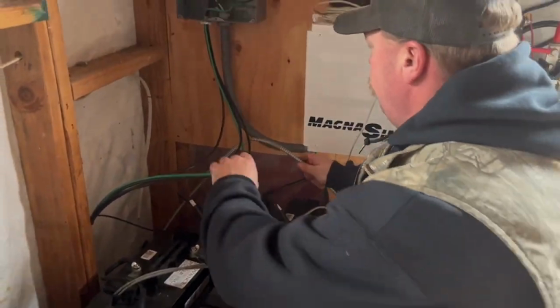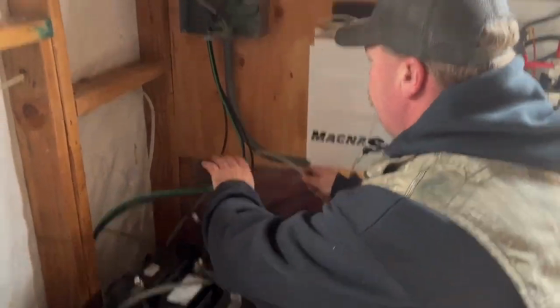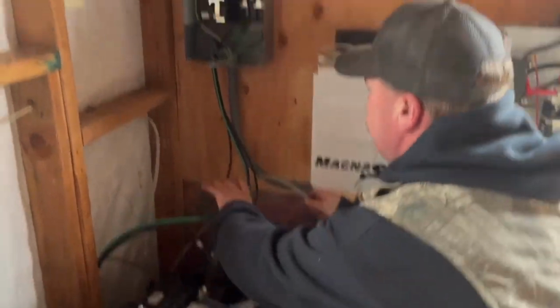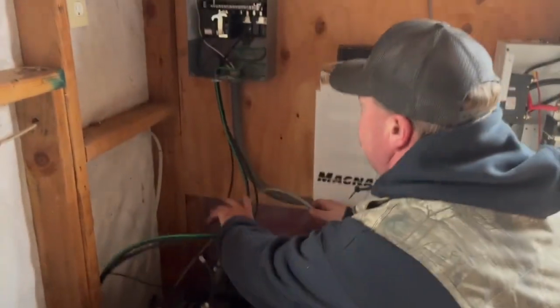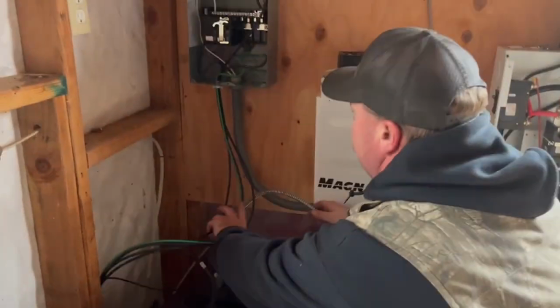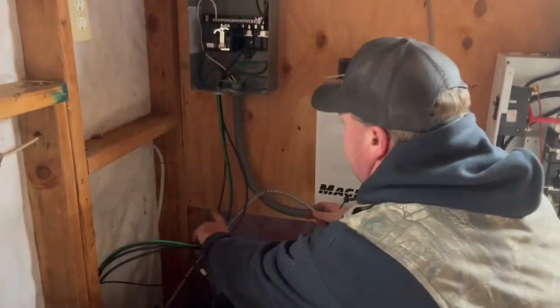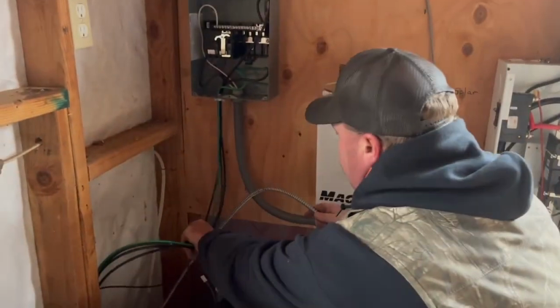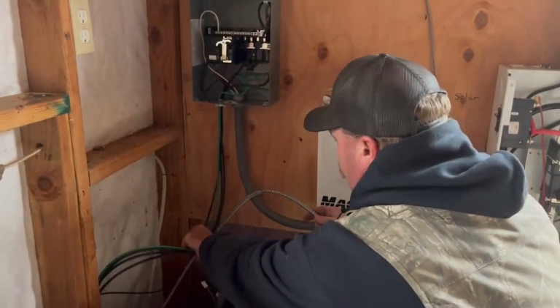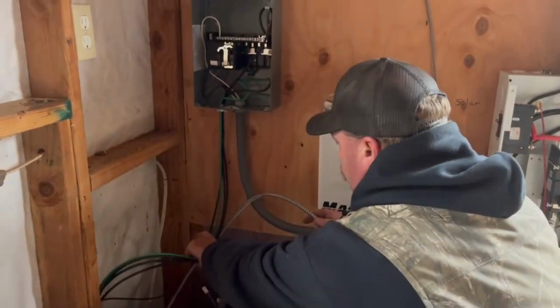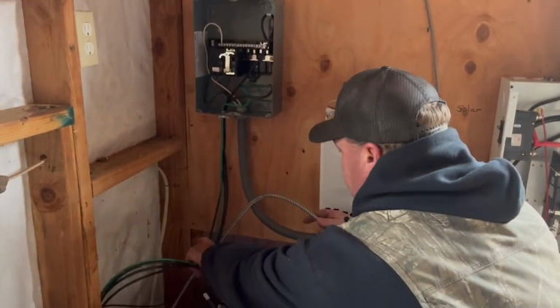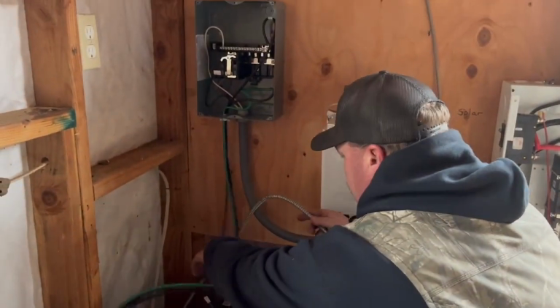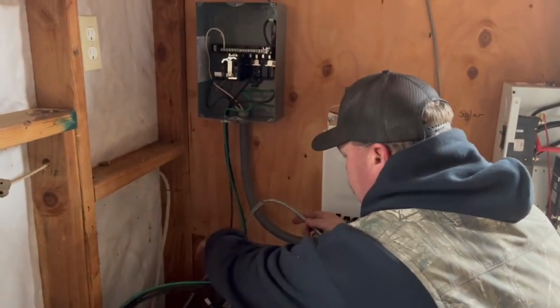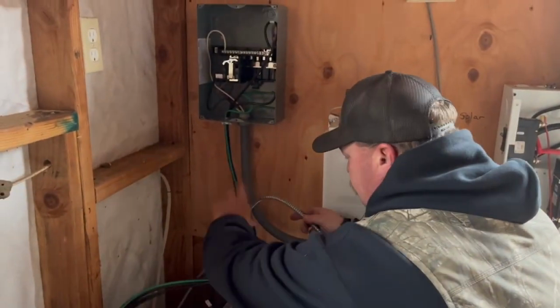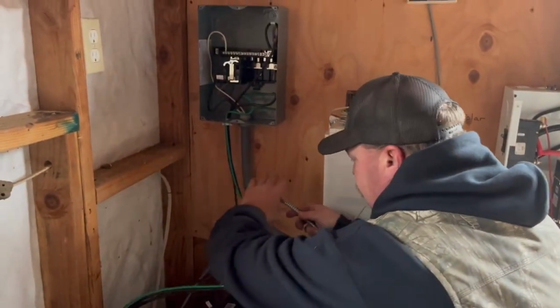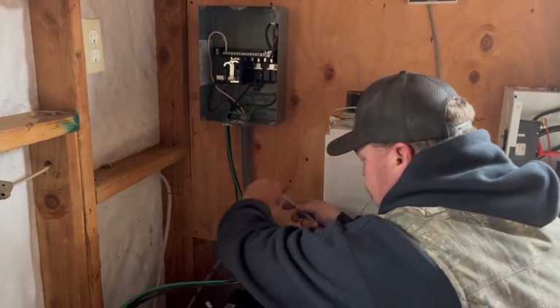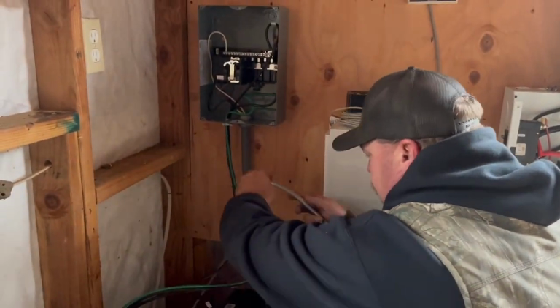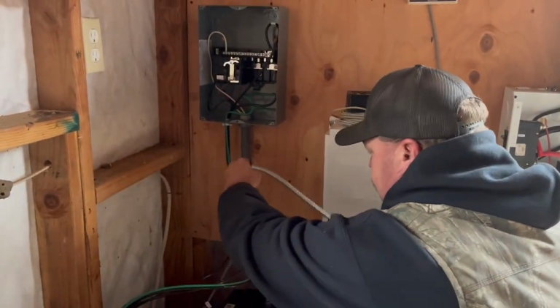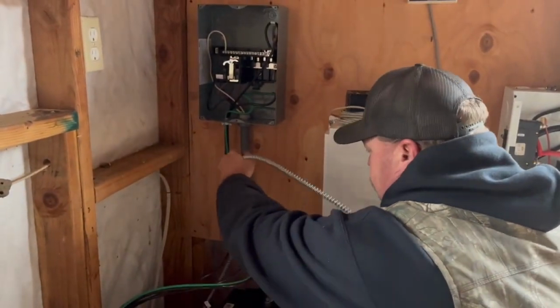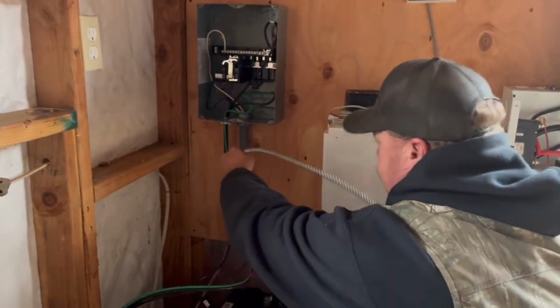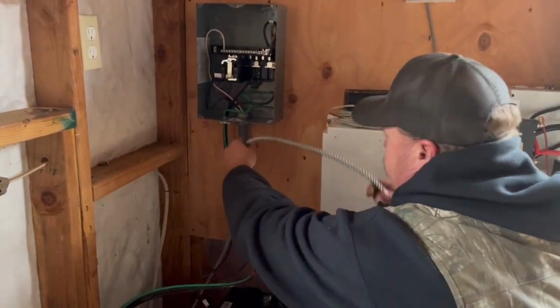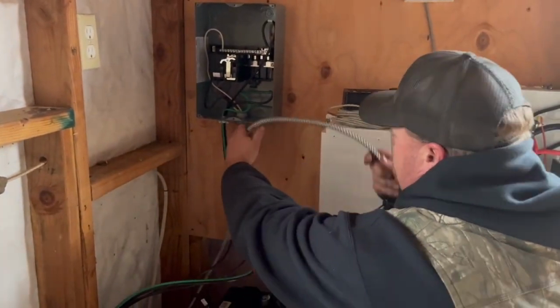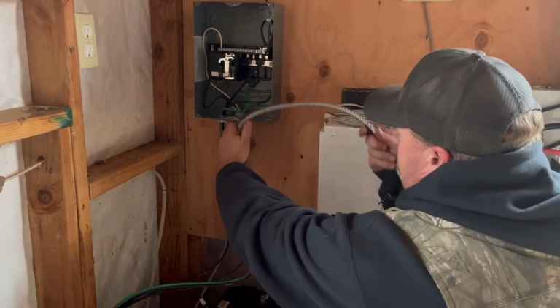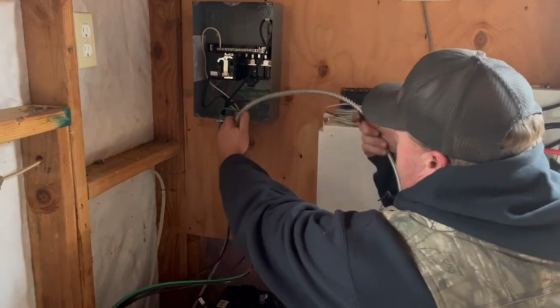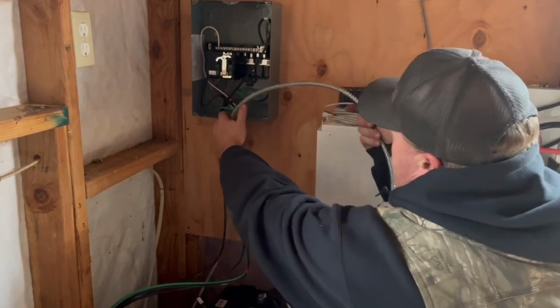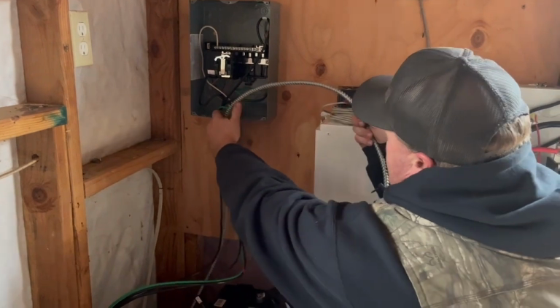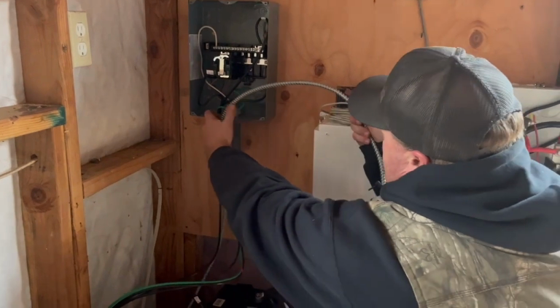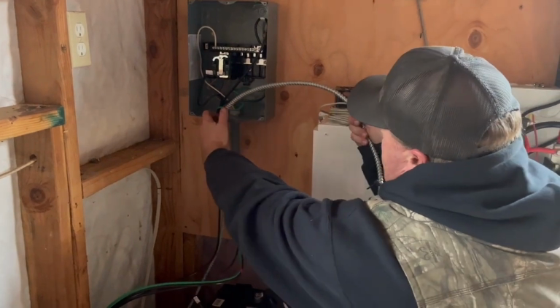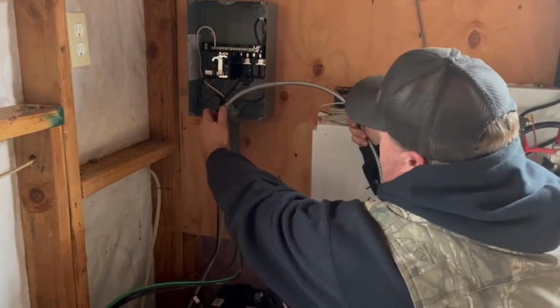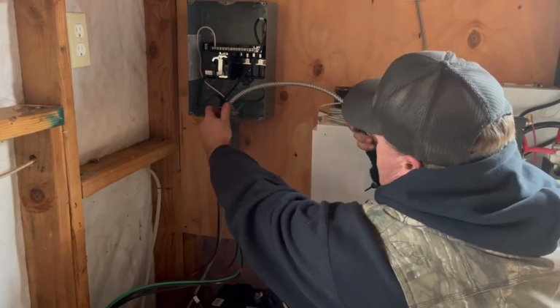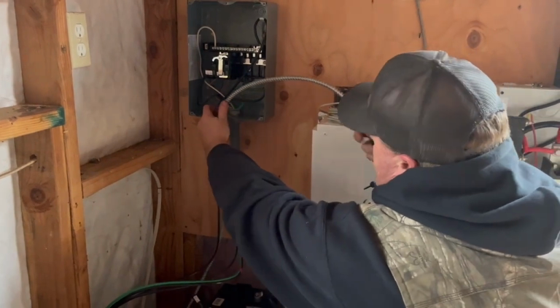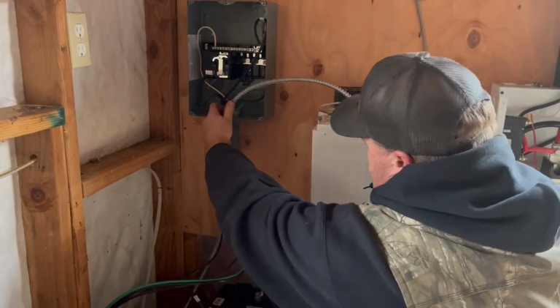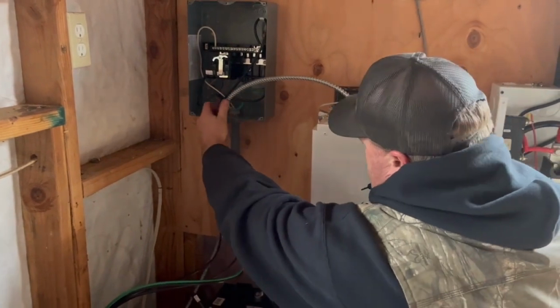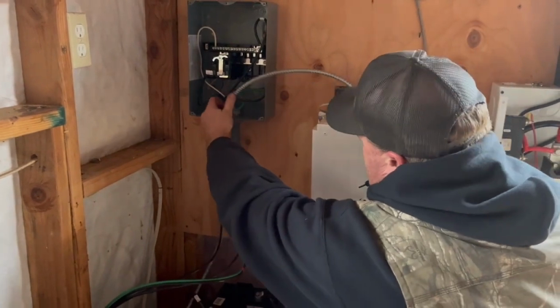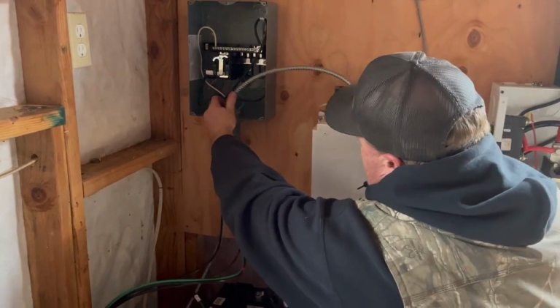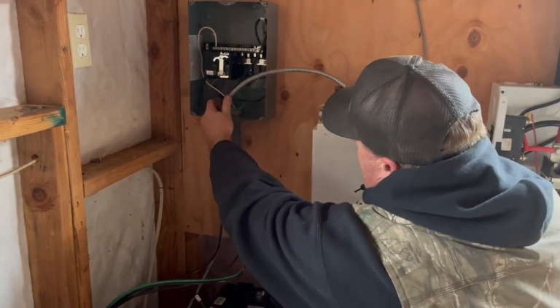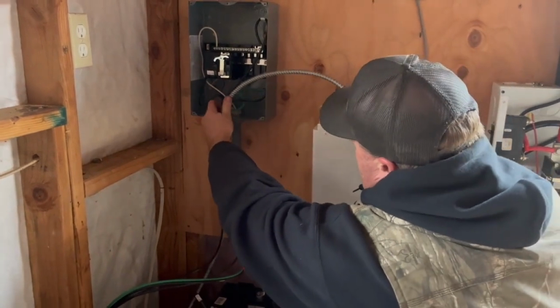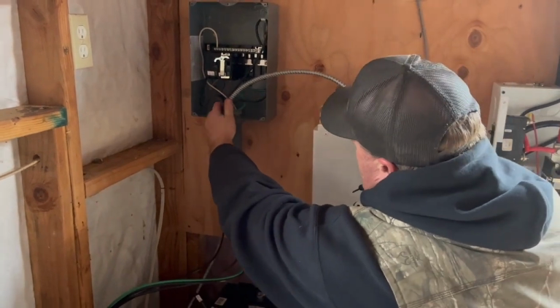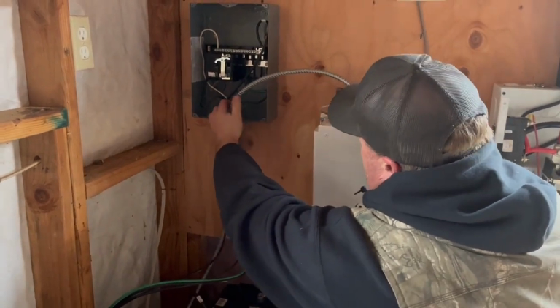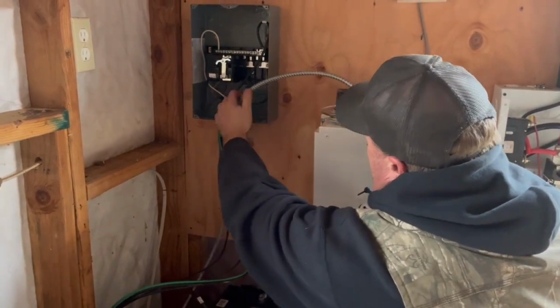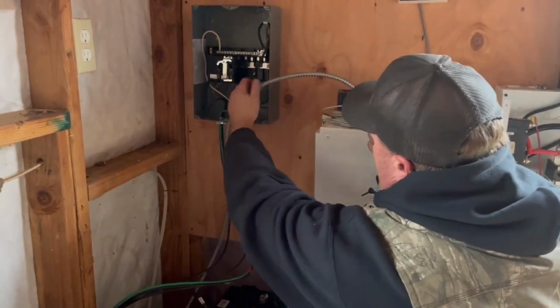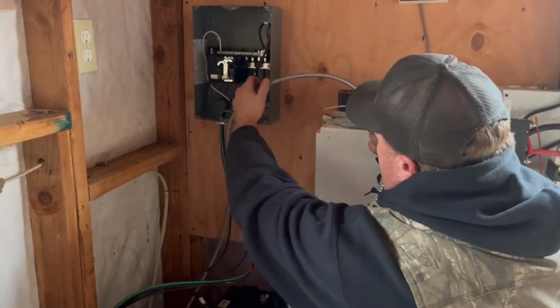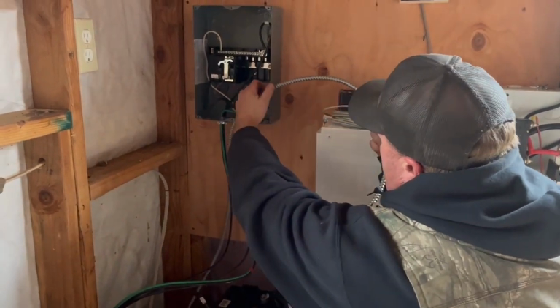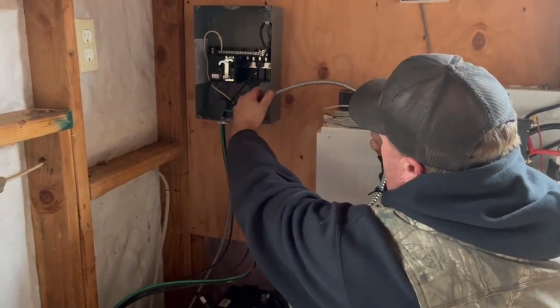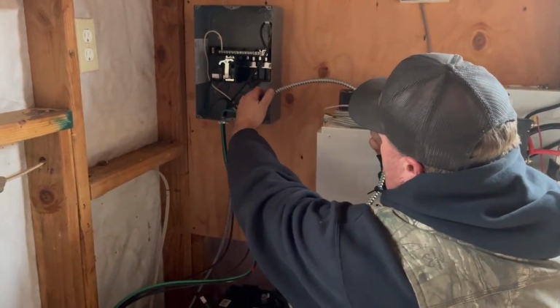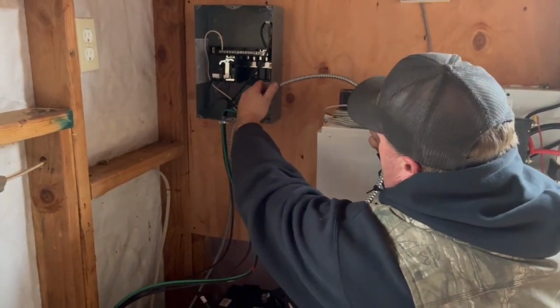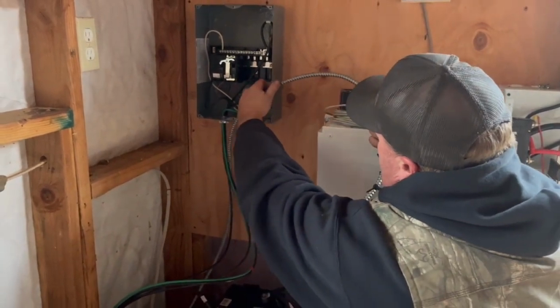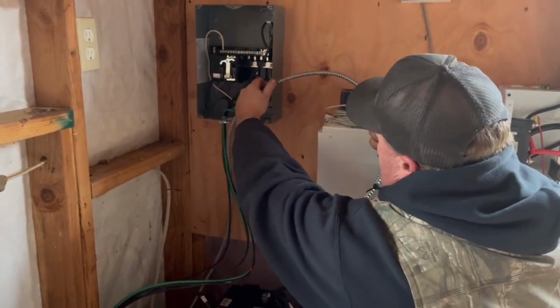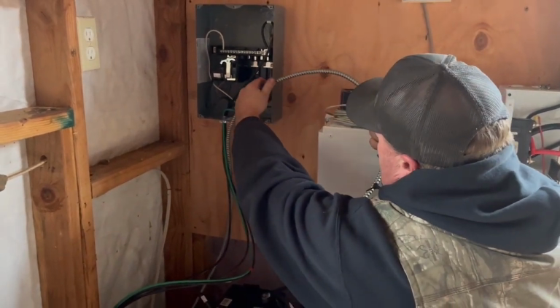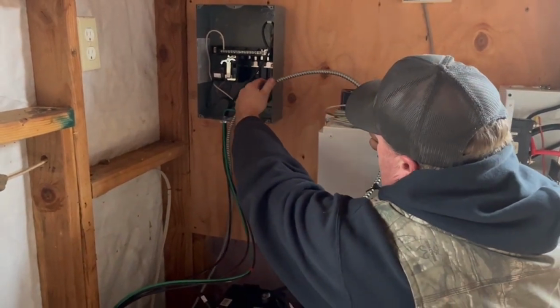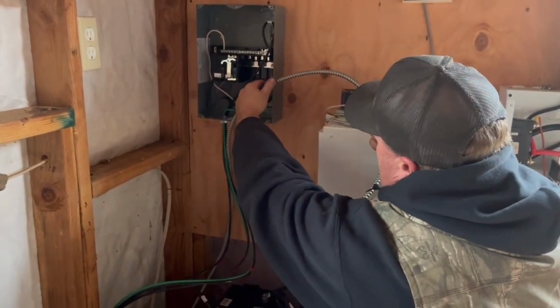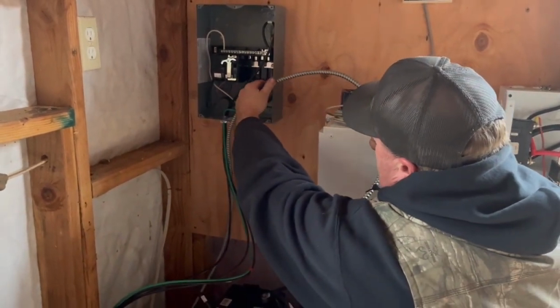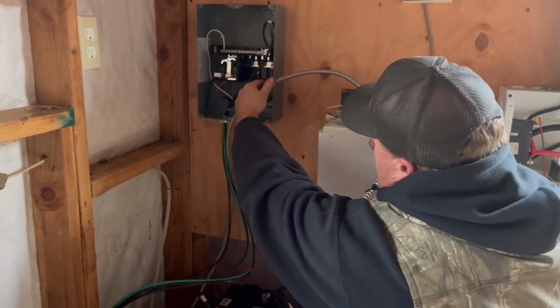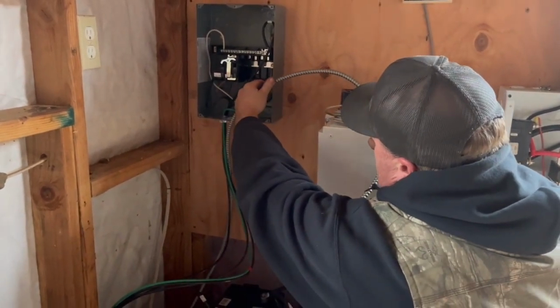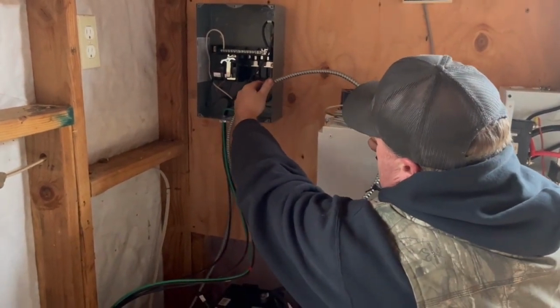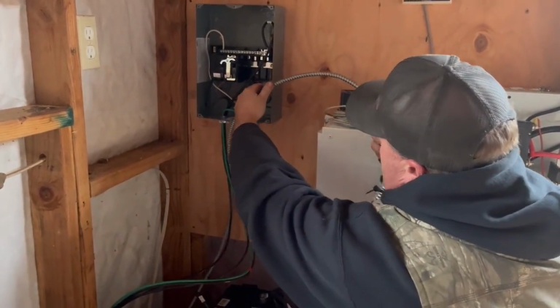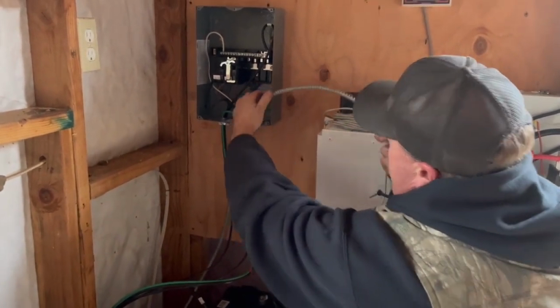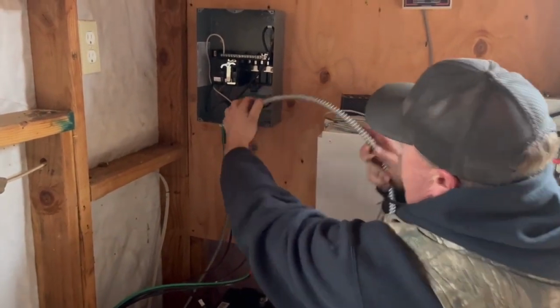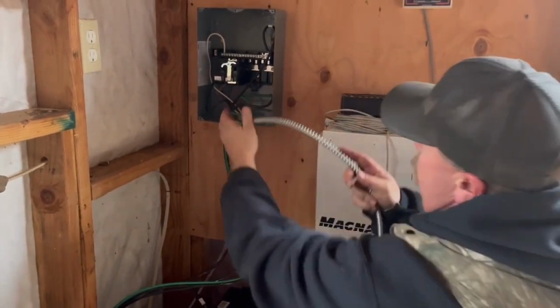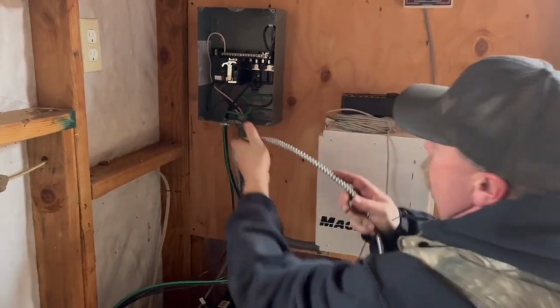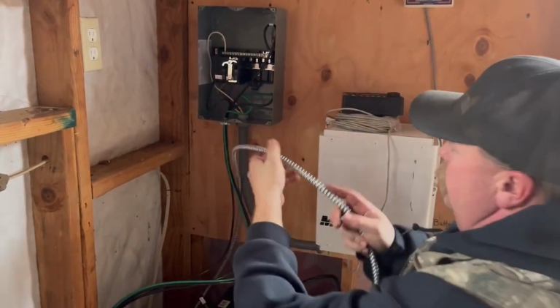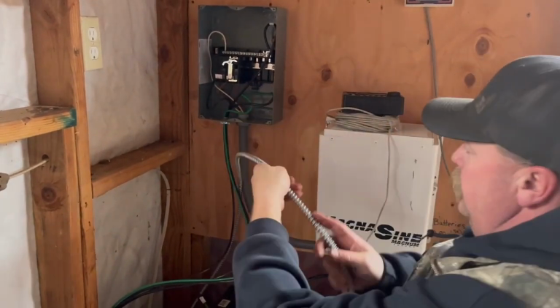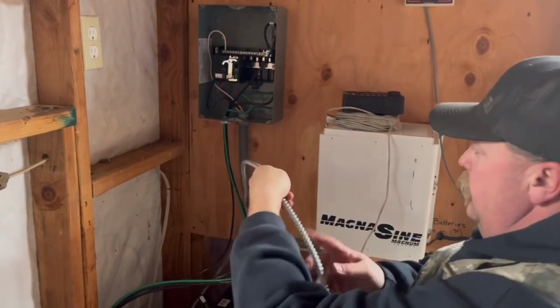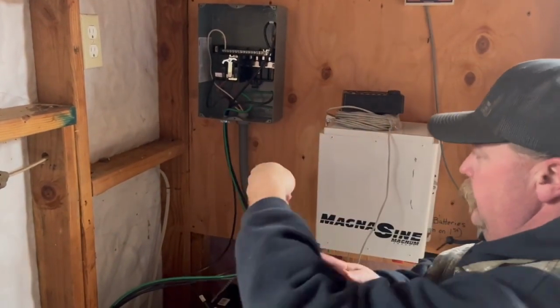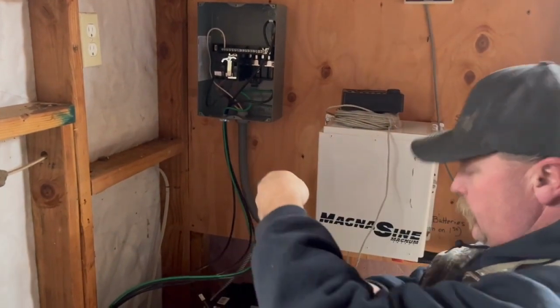Make sure you get more than enough wire. There's no such thing as a wire stretcher — much like a board stretcher — so you want to get extra.